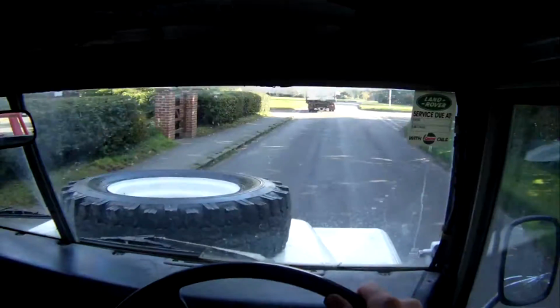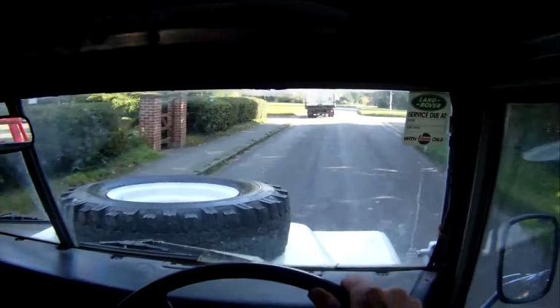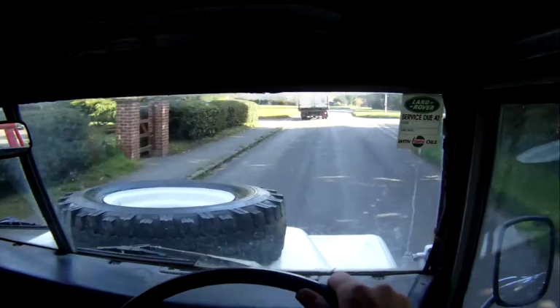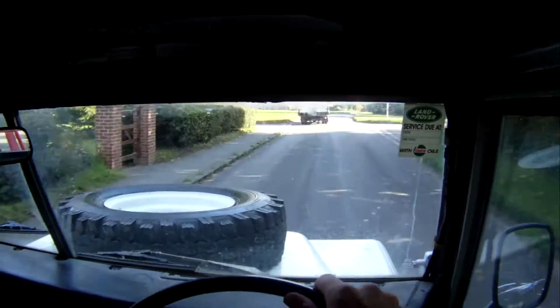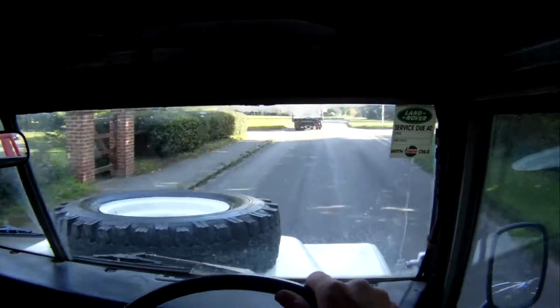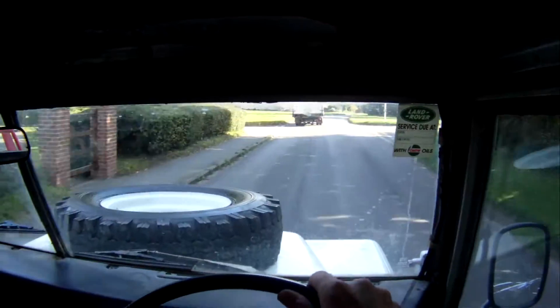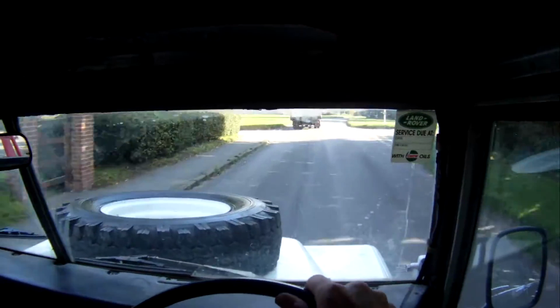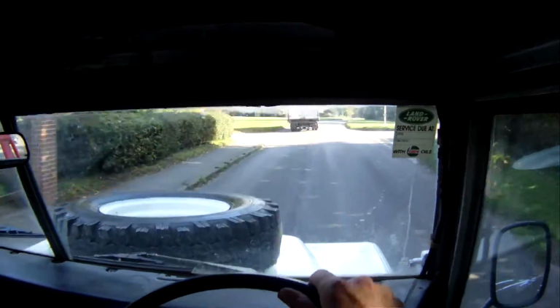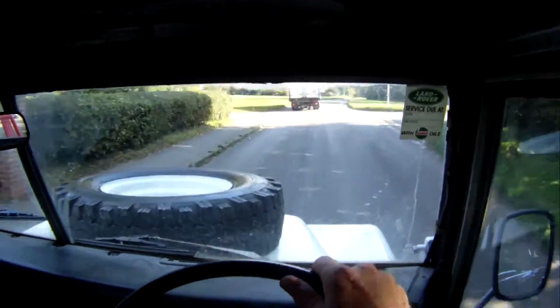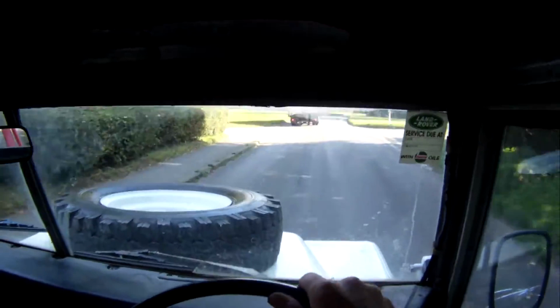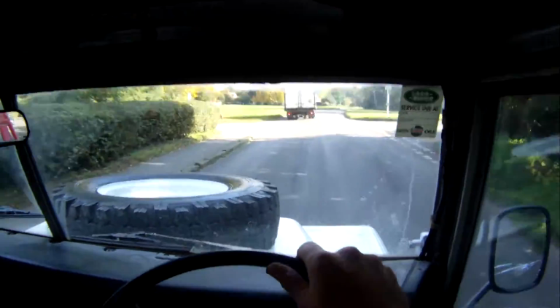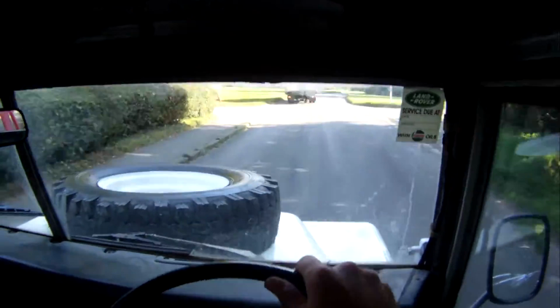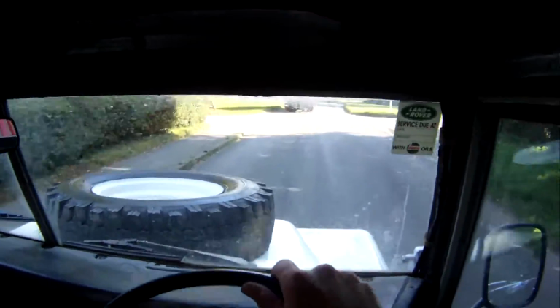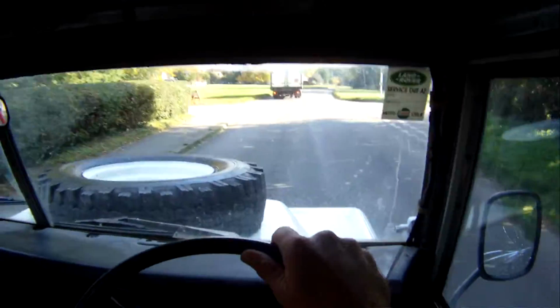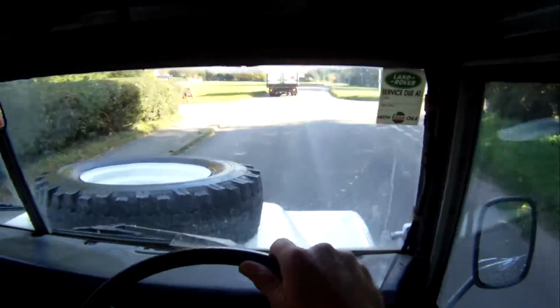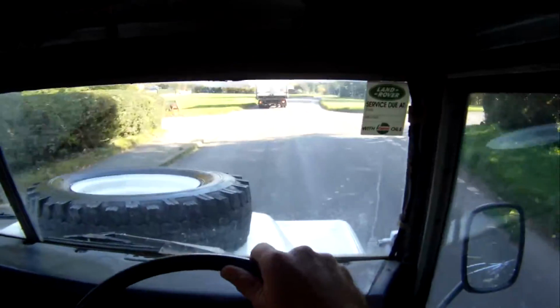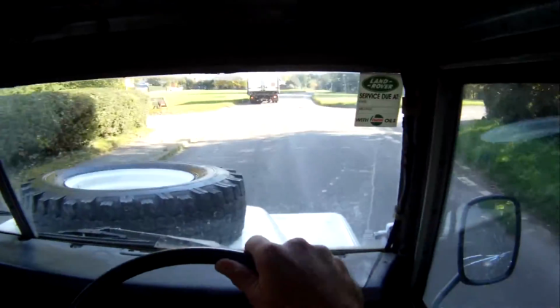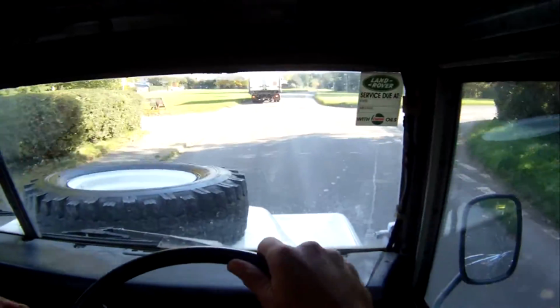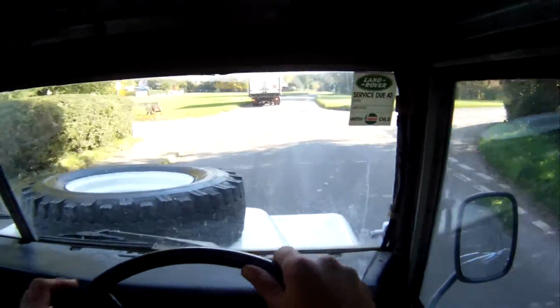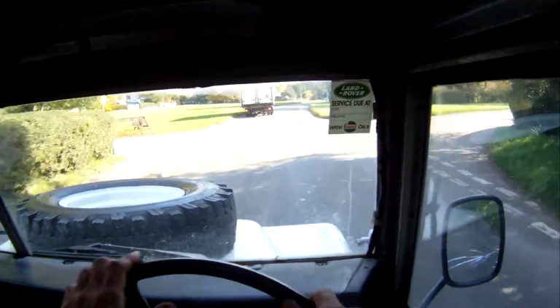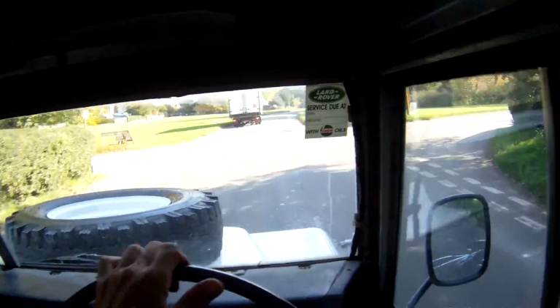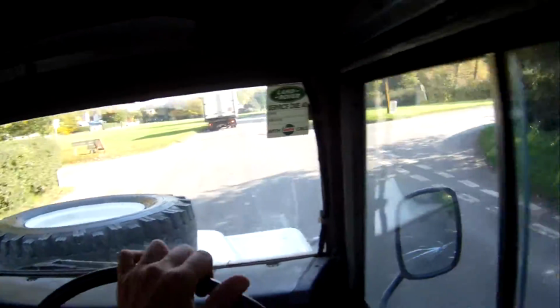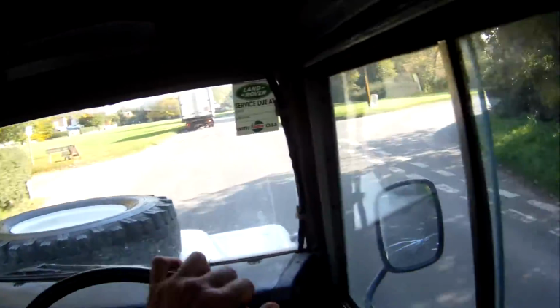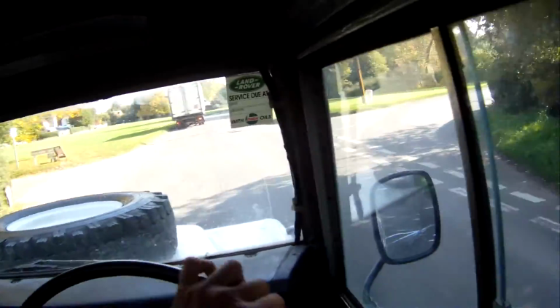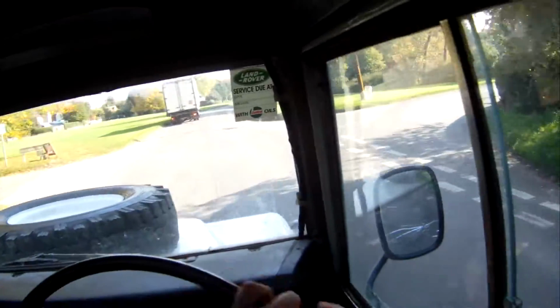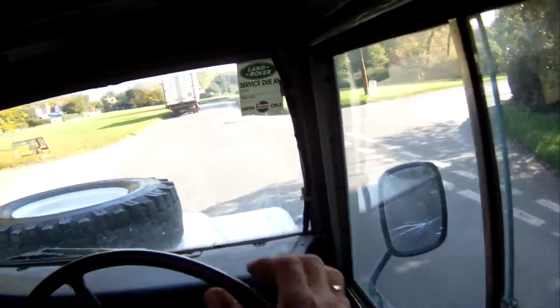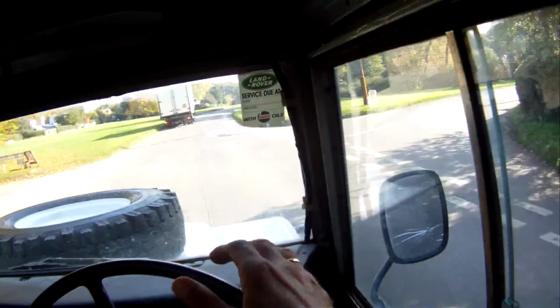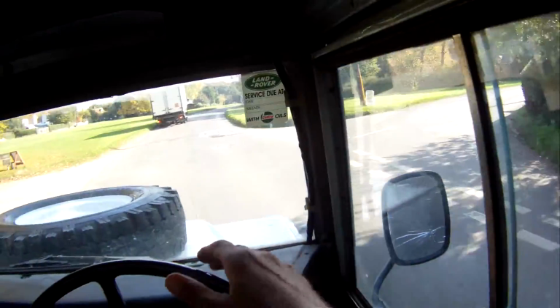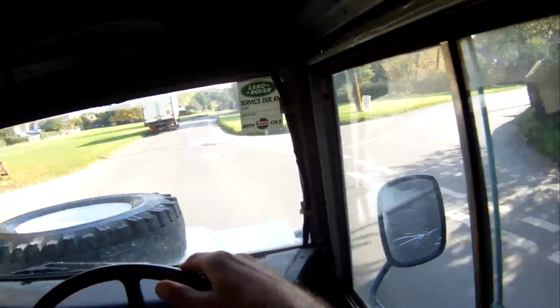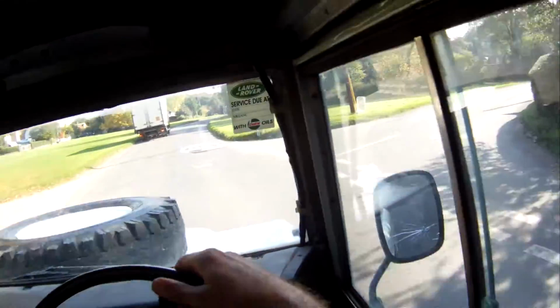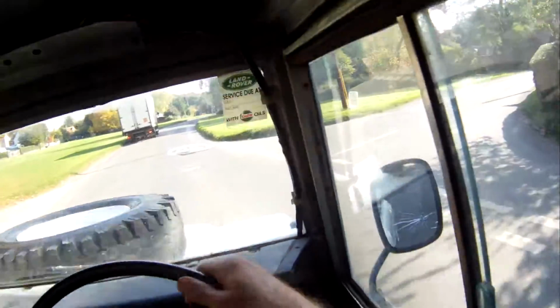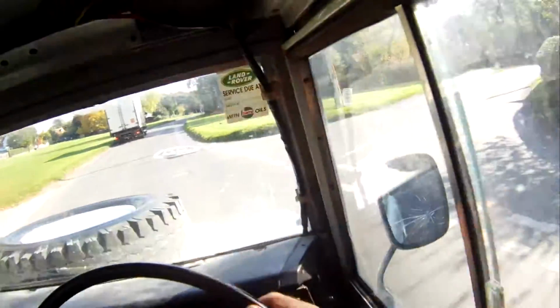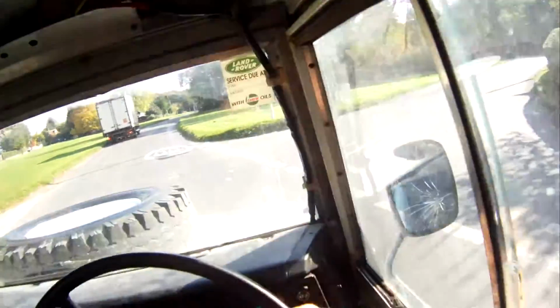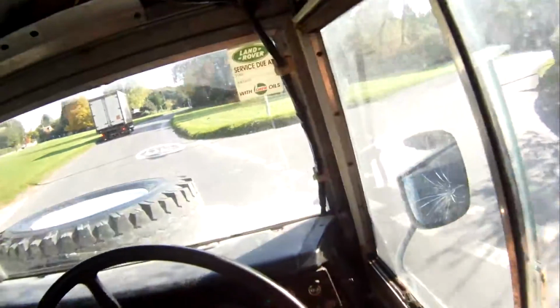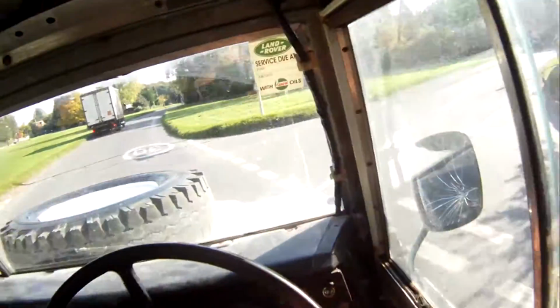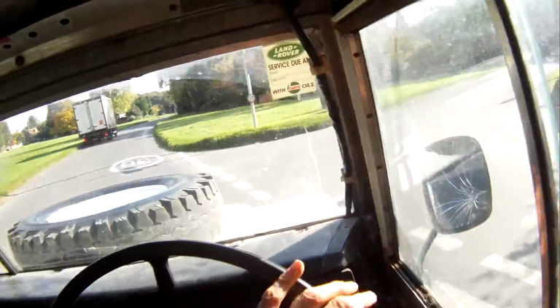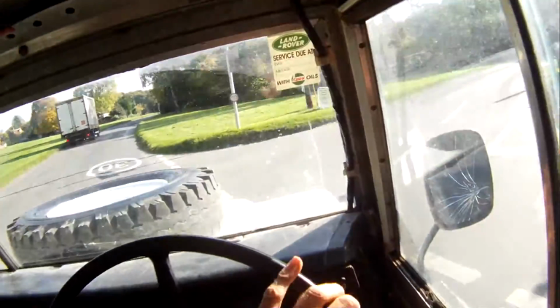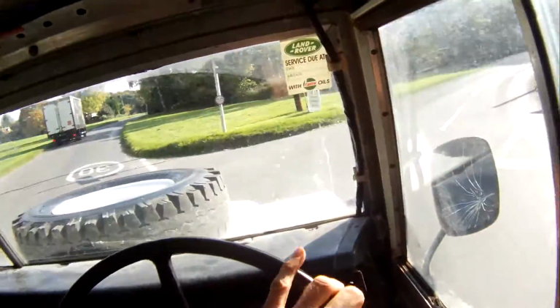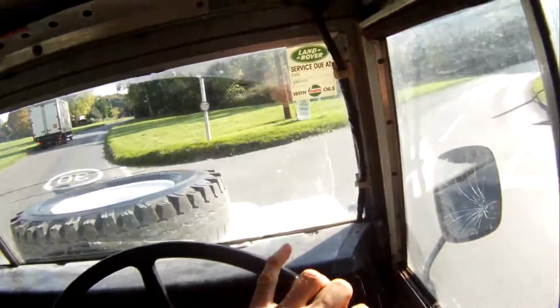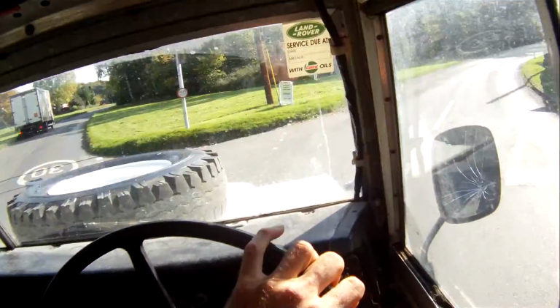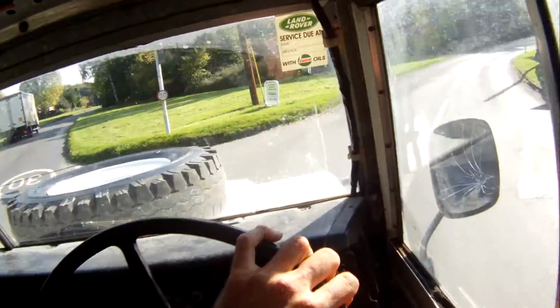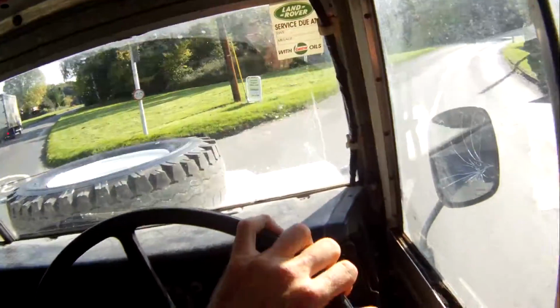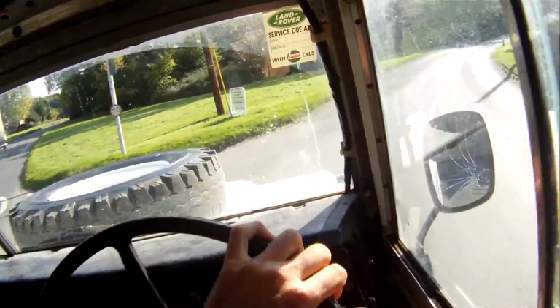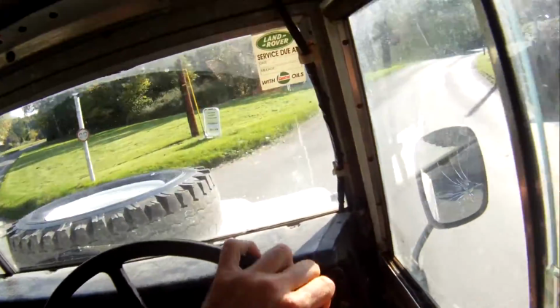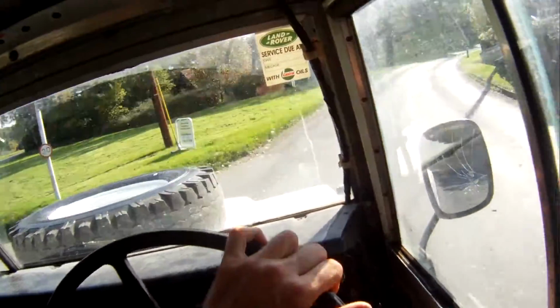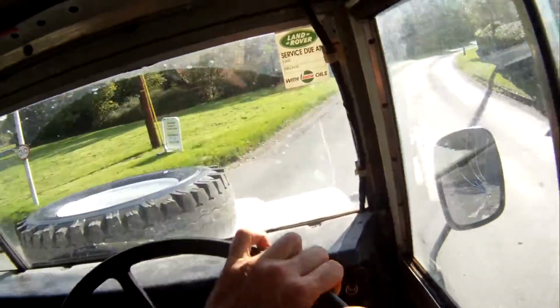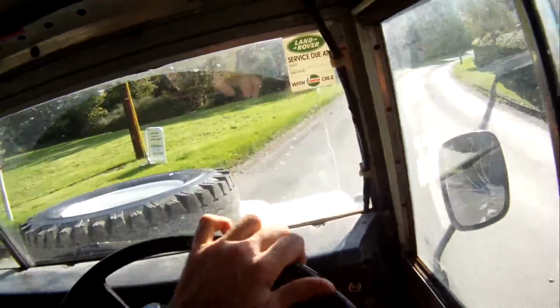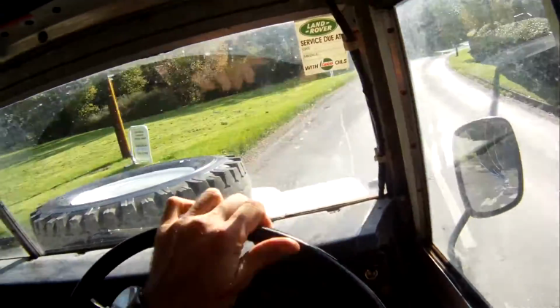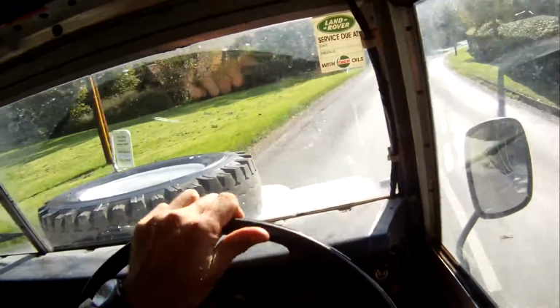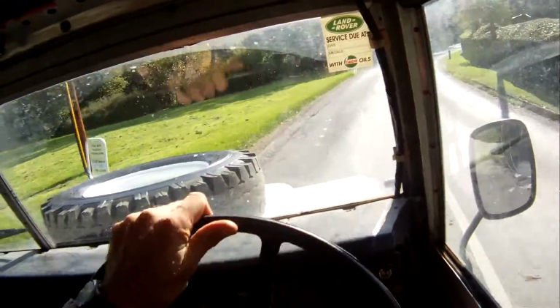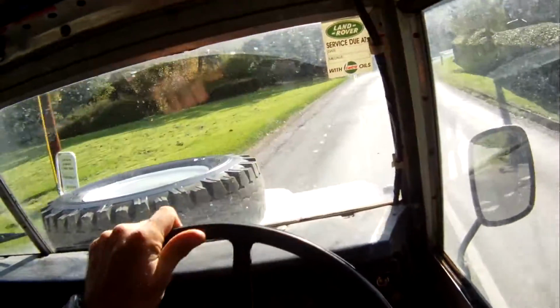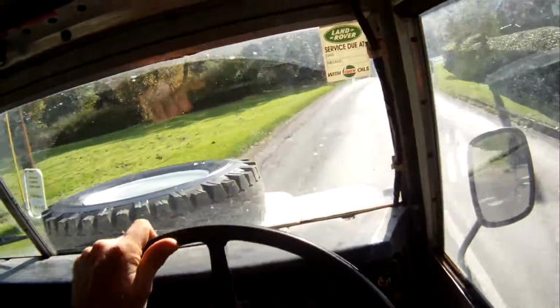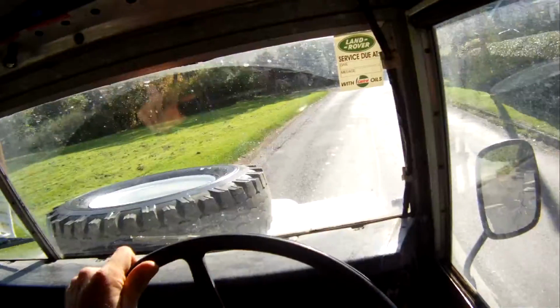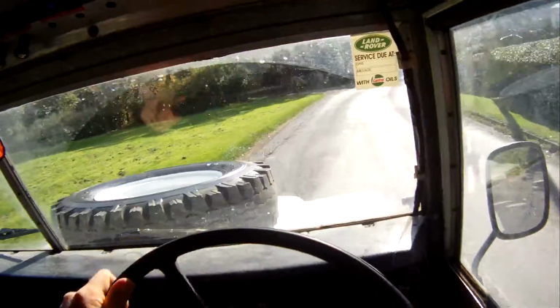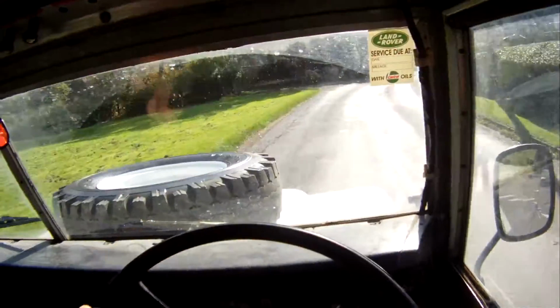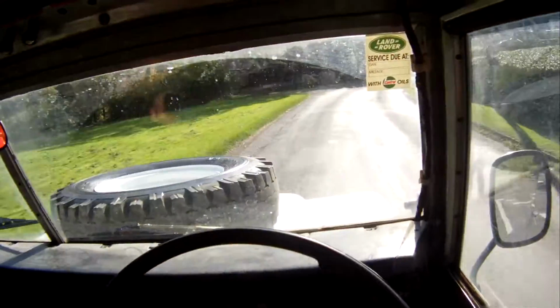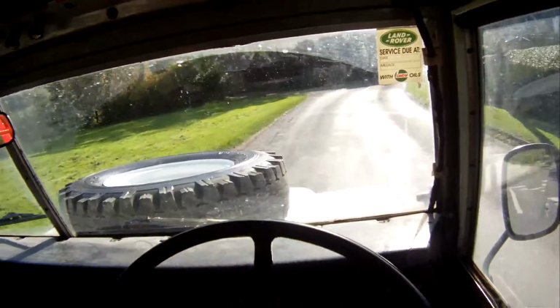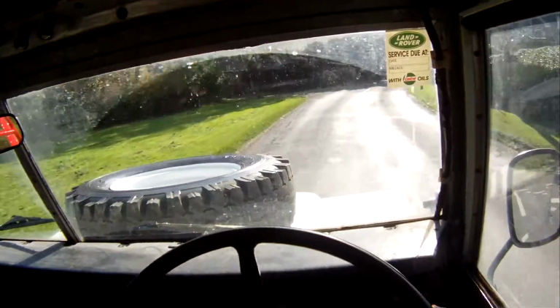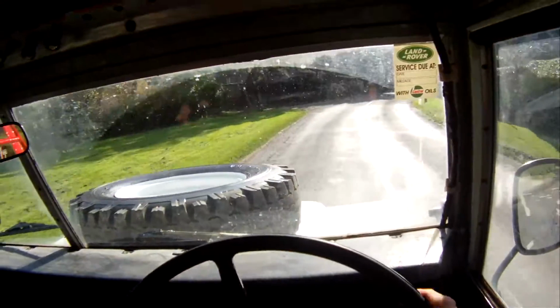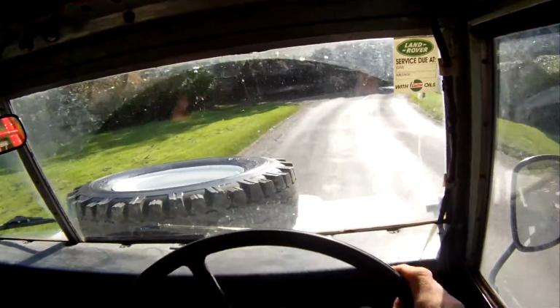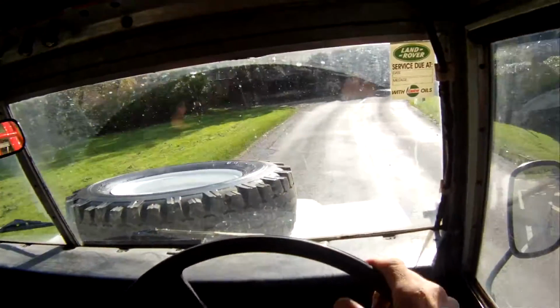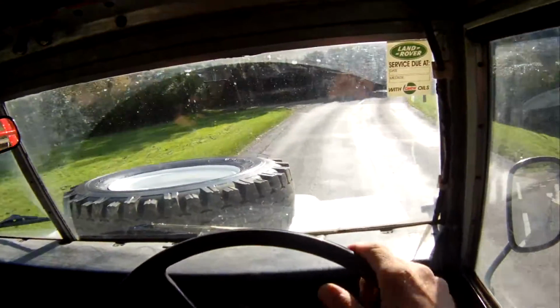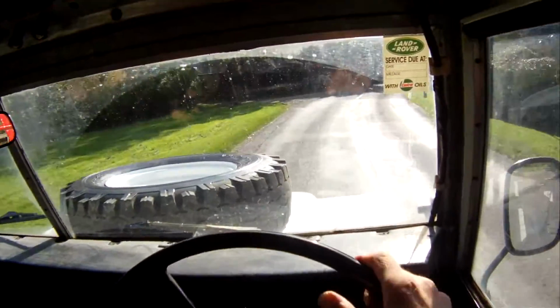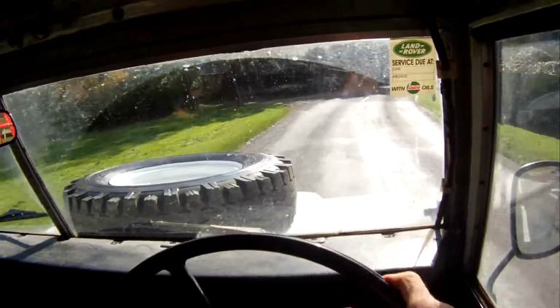Brakes nicely. Obviously being a 109, it's got servo brakes on it and the bigger drums.